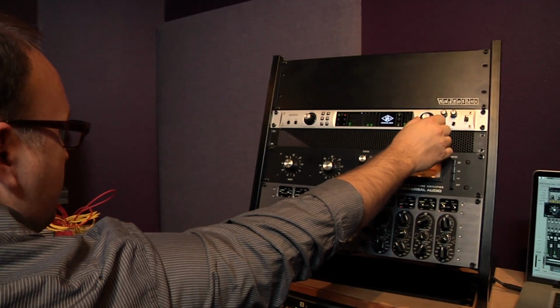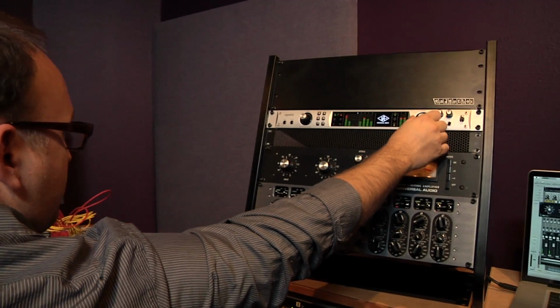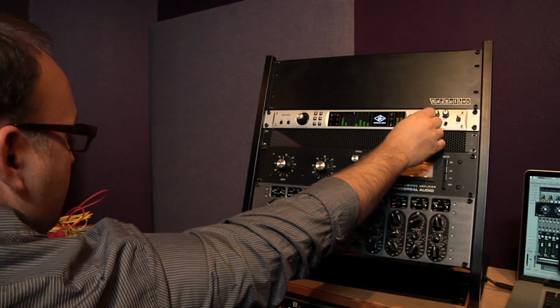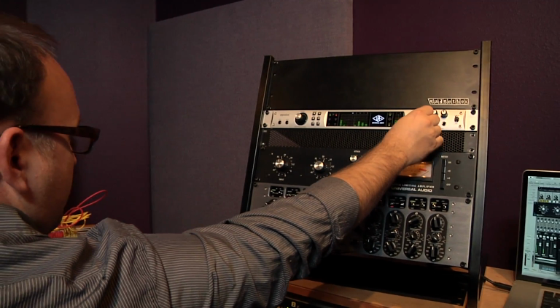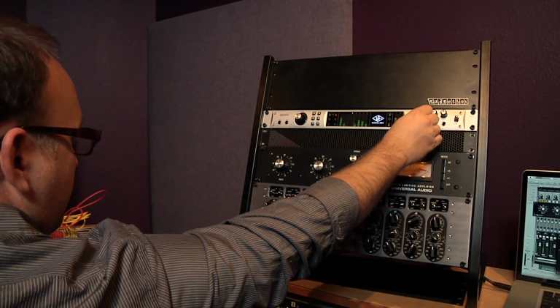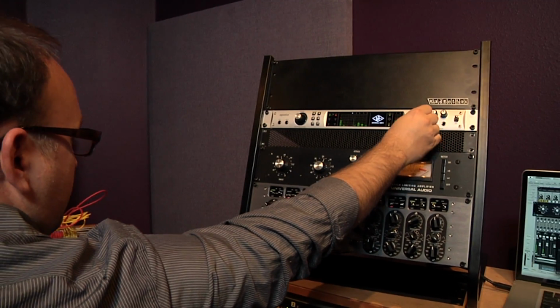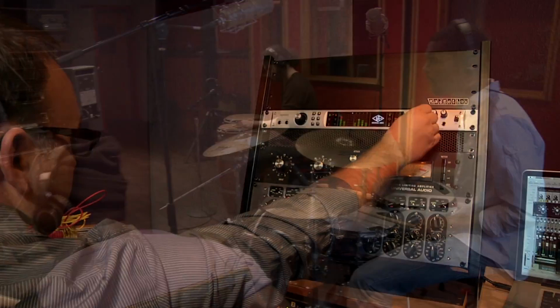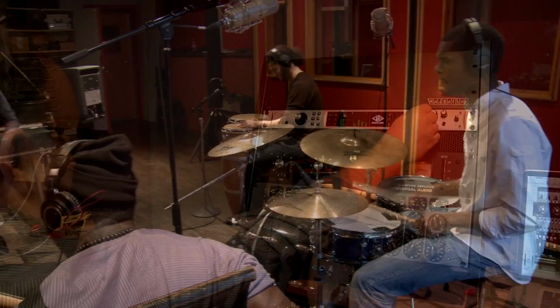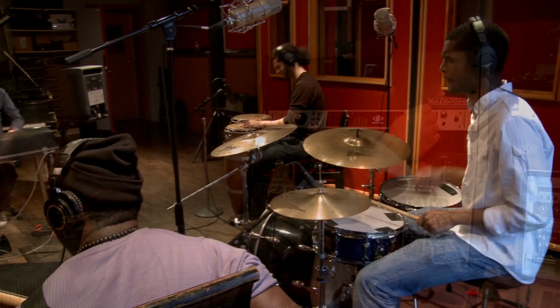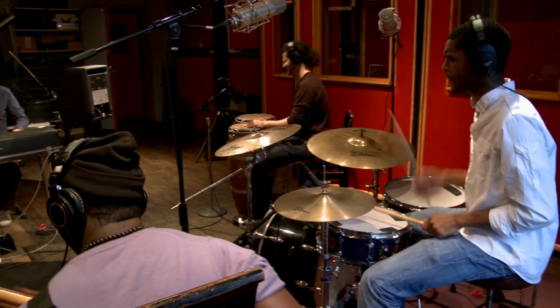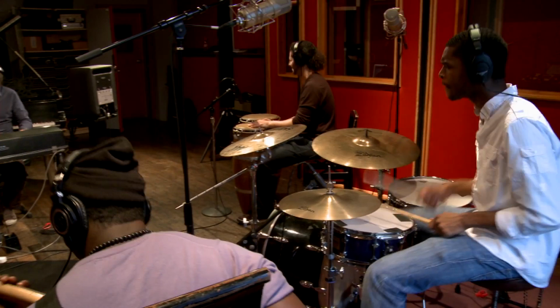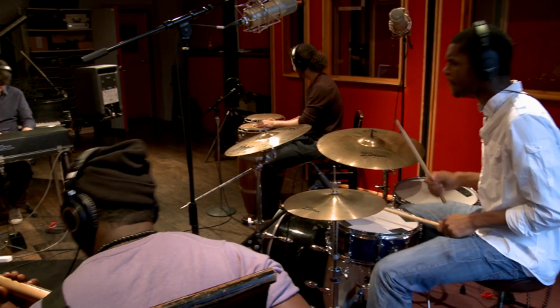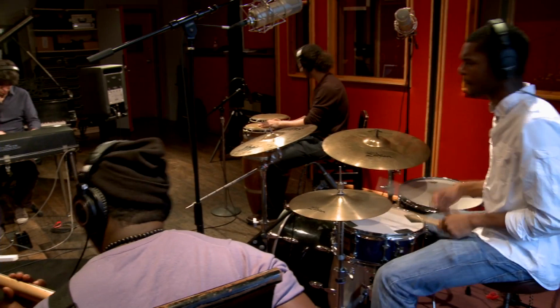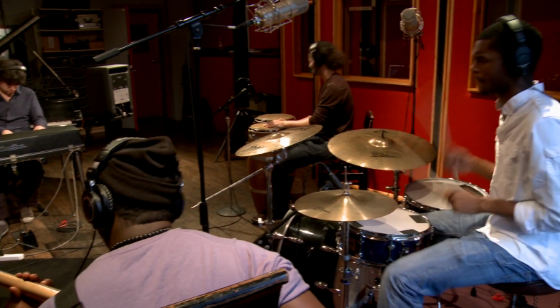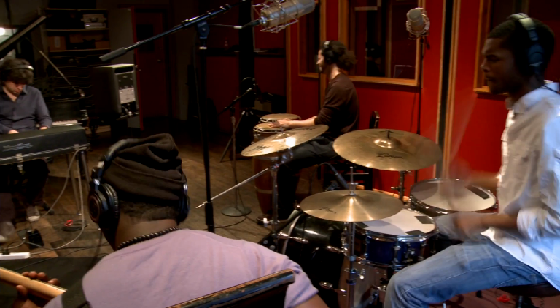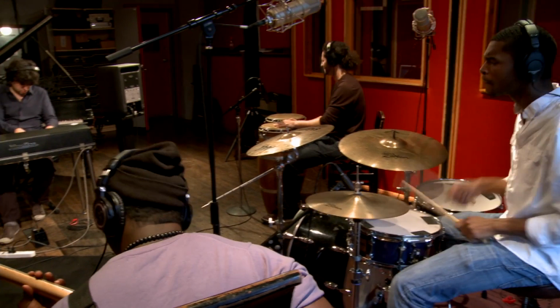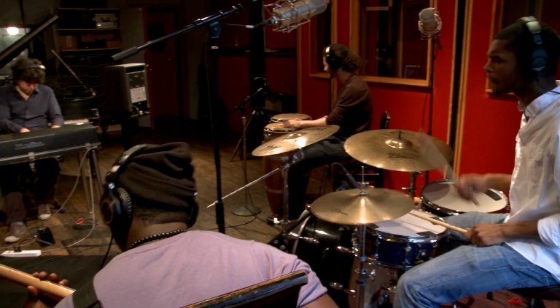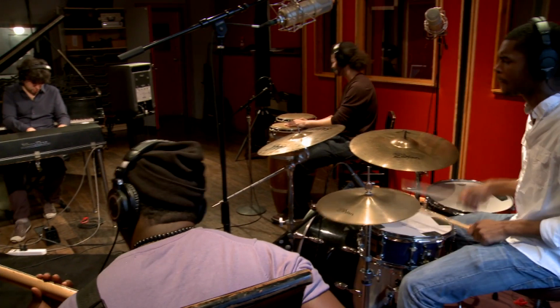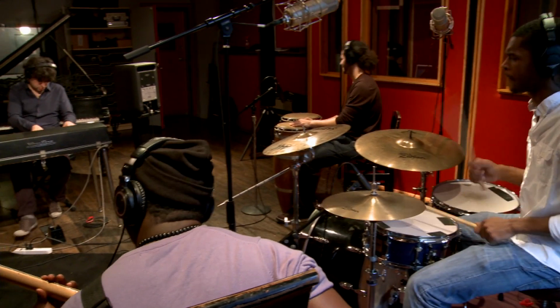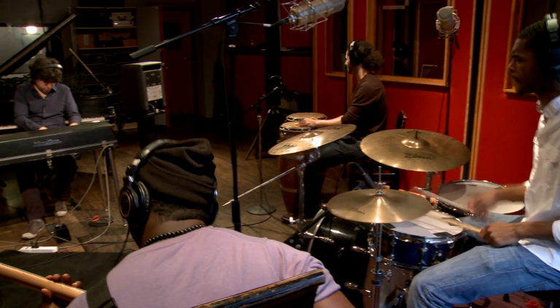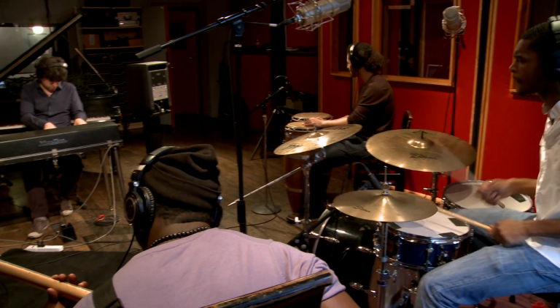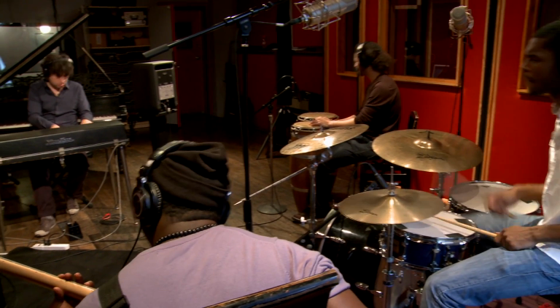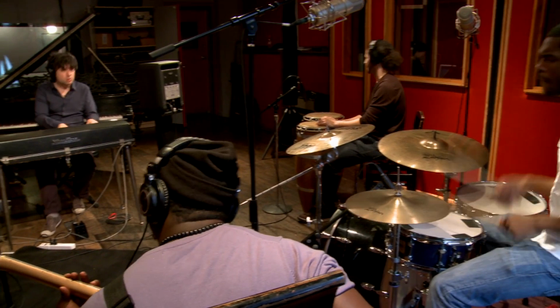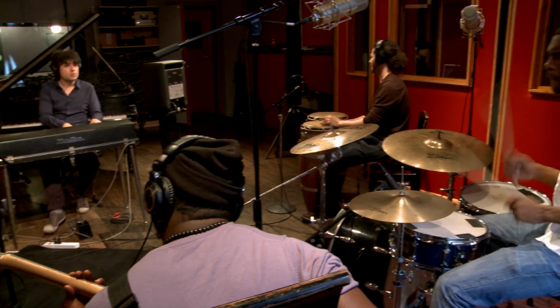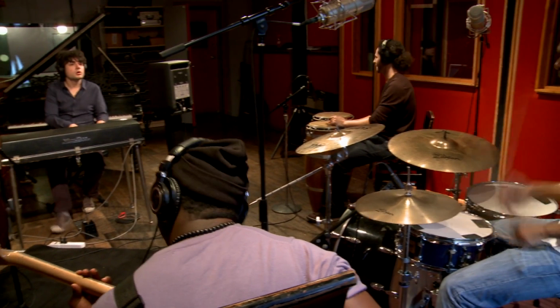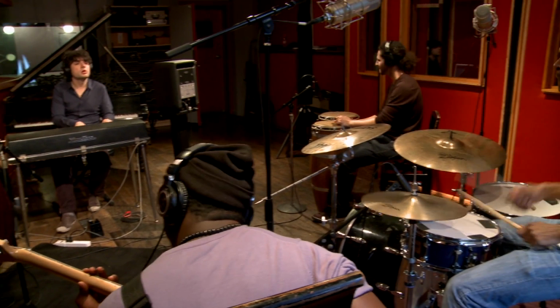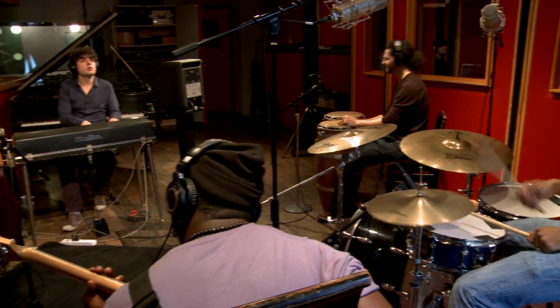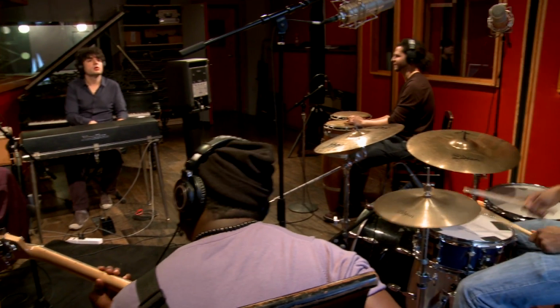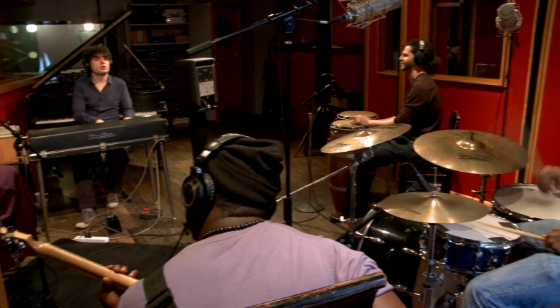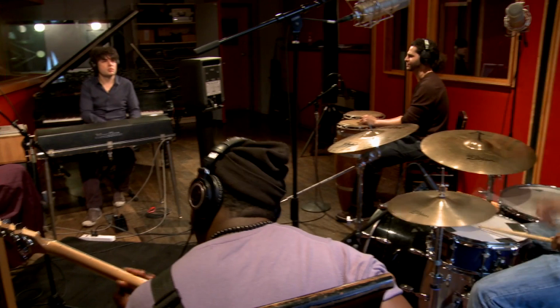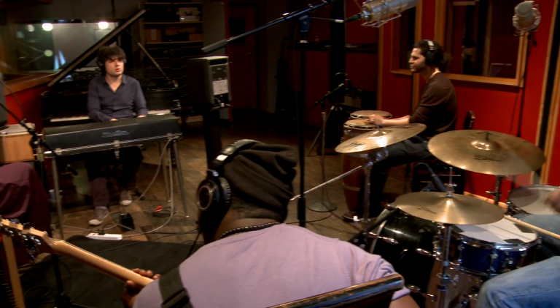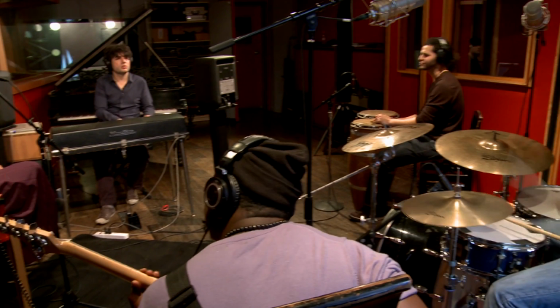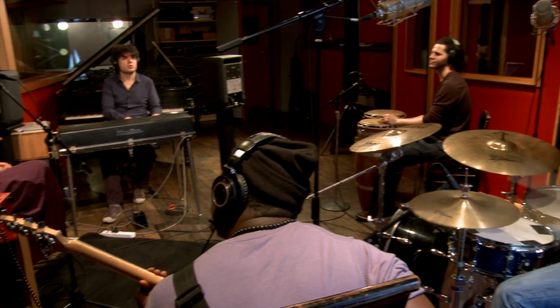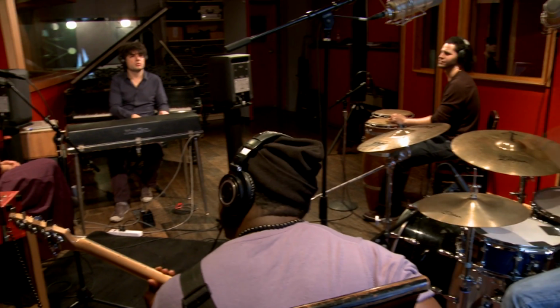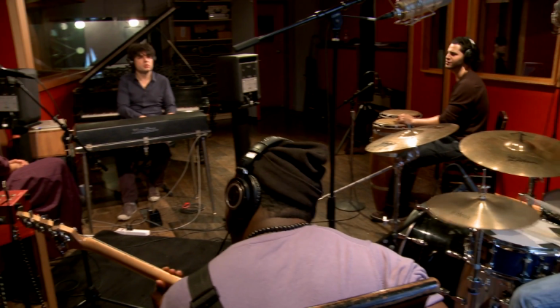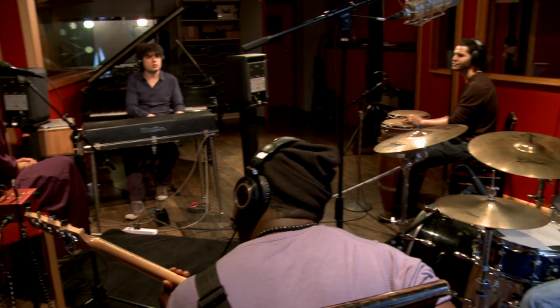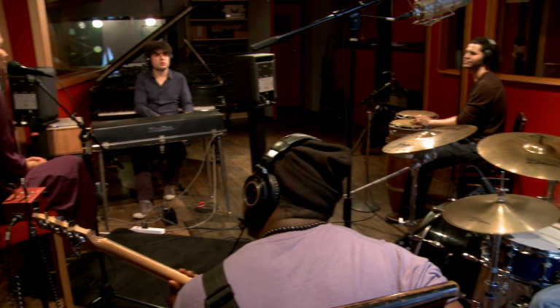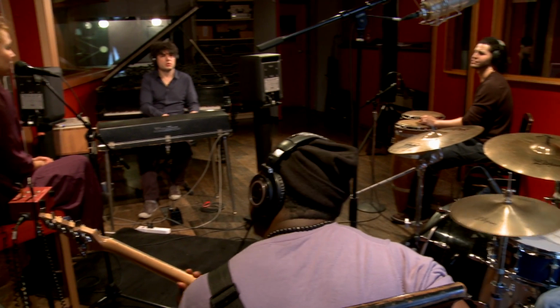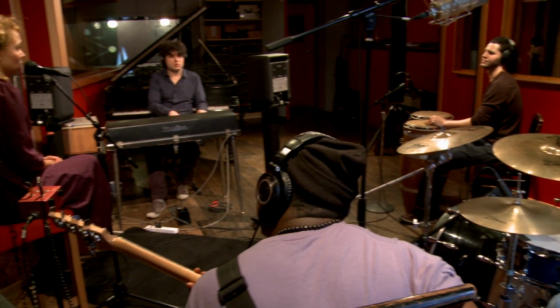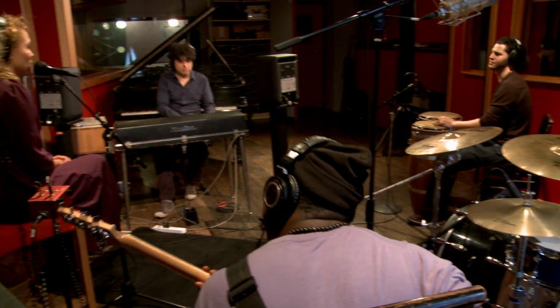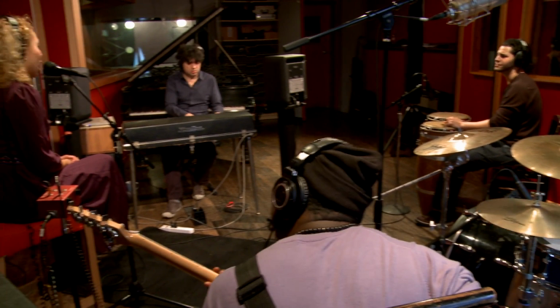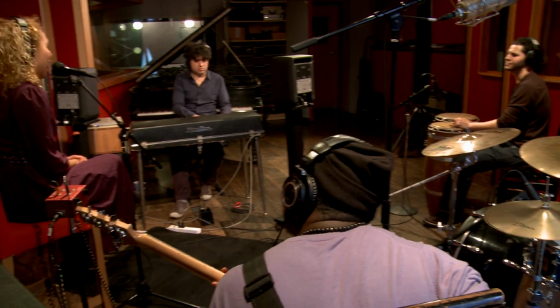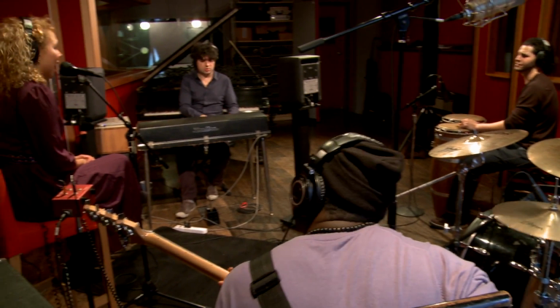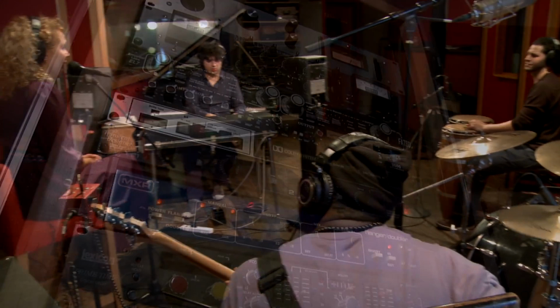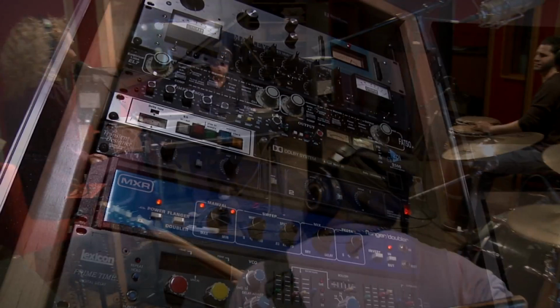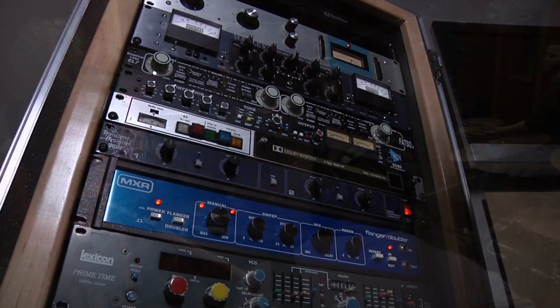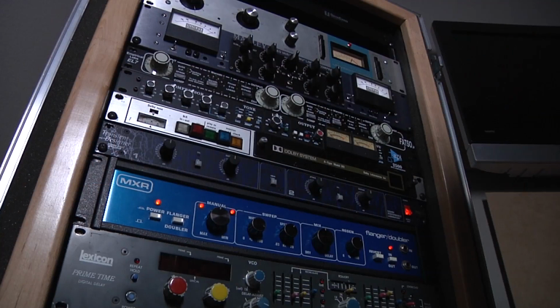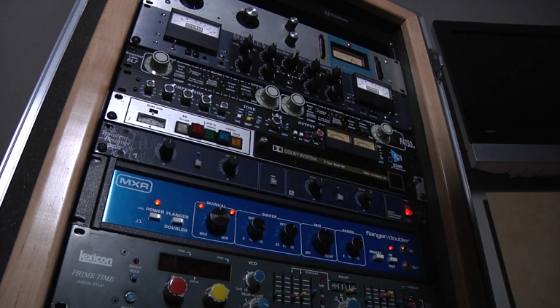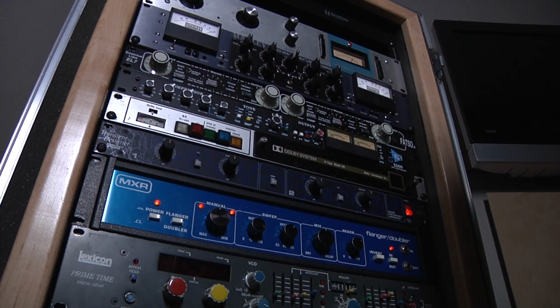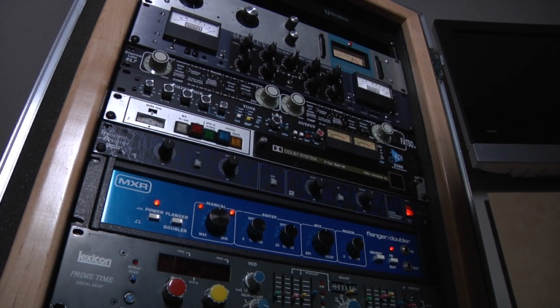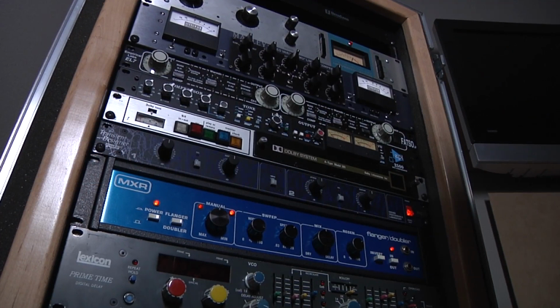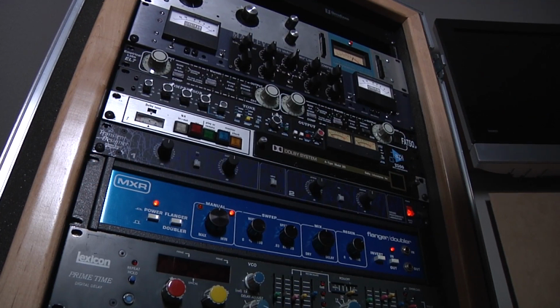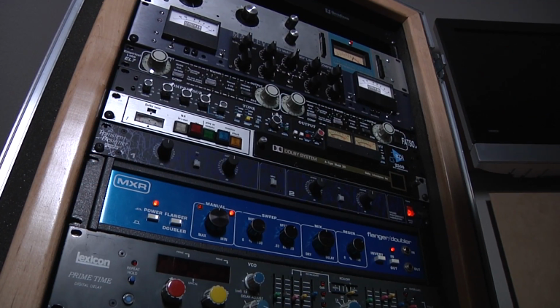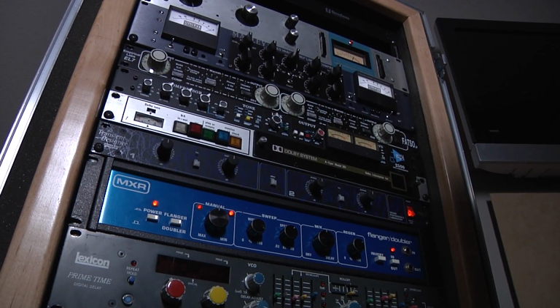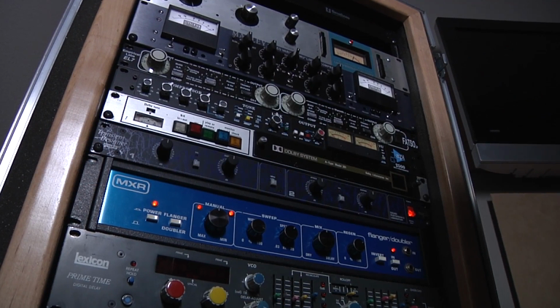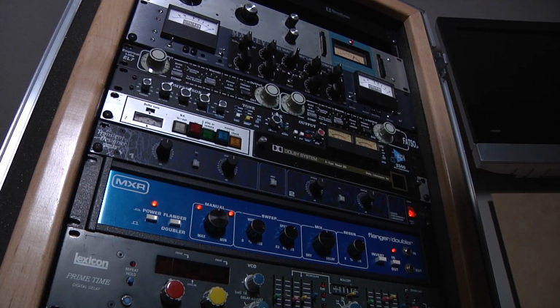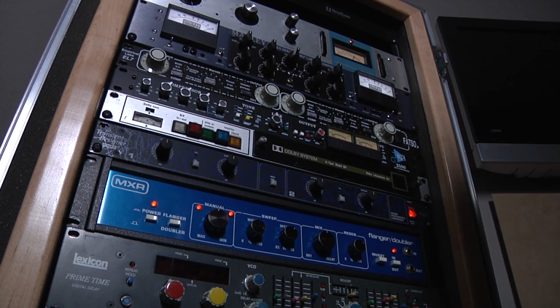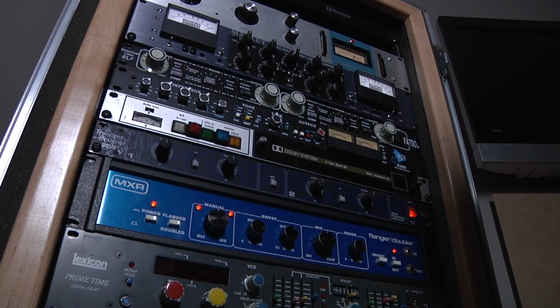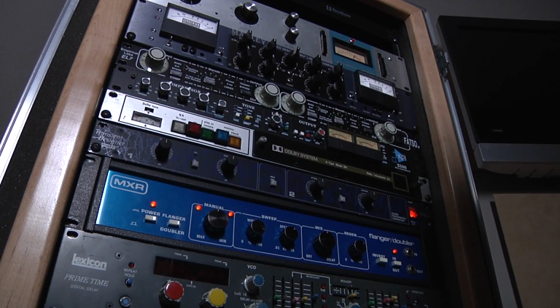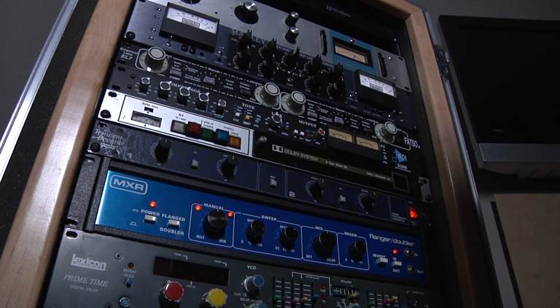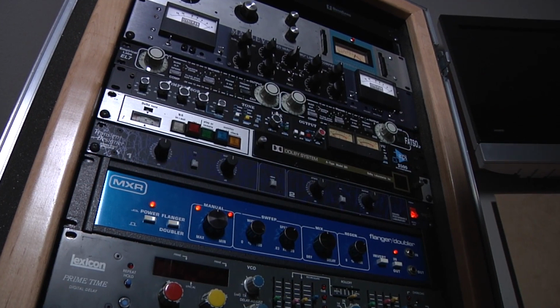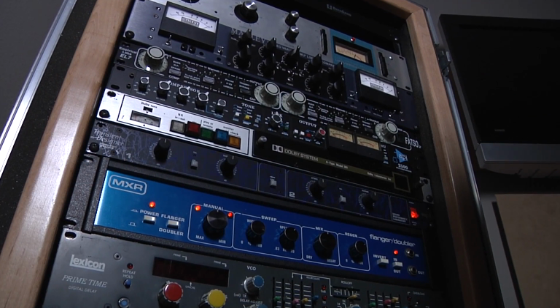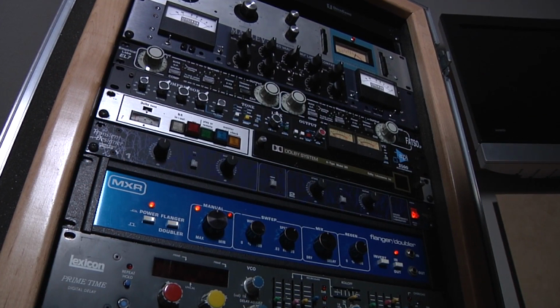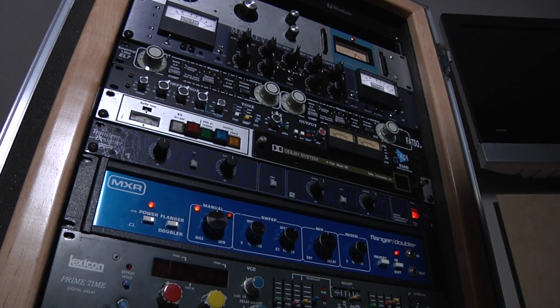Apollo sets a new standard for real-time recording, giving you unparalleled sonic clarity, plus a wide range of analog tones and colors.